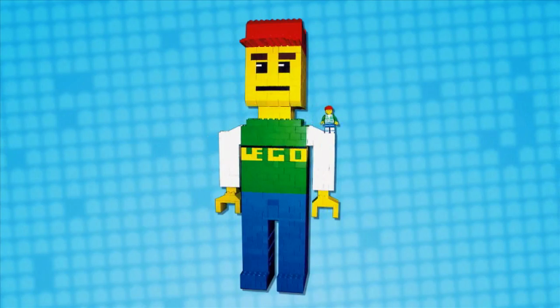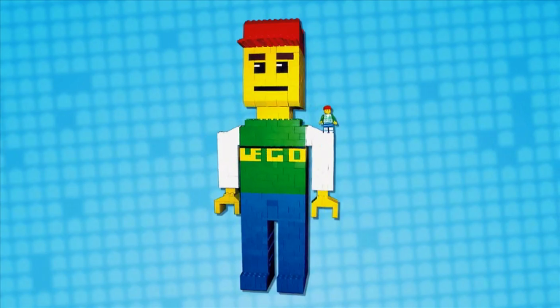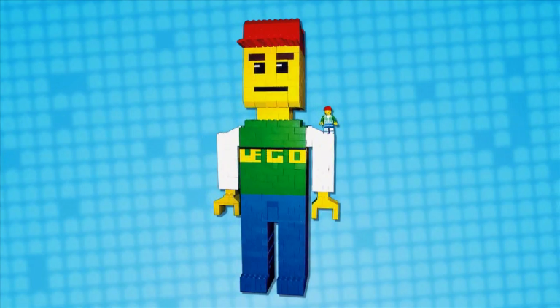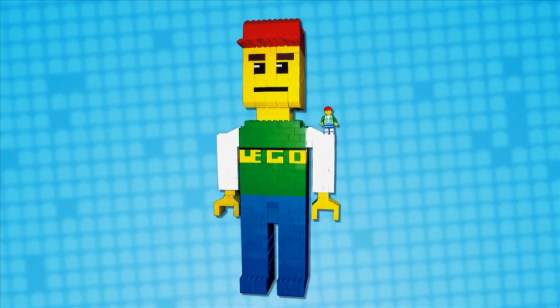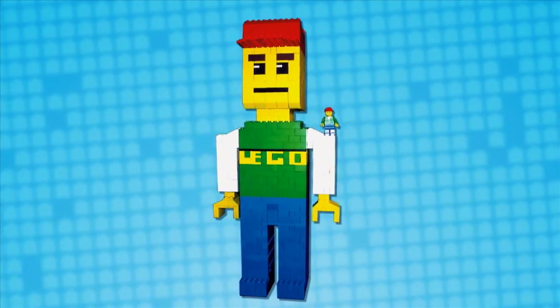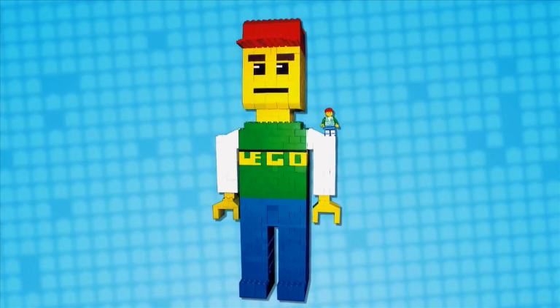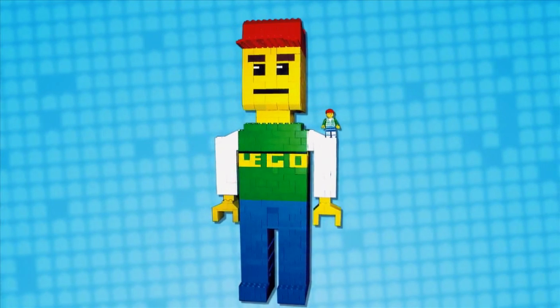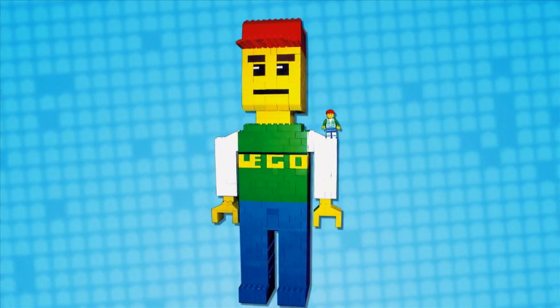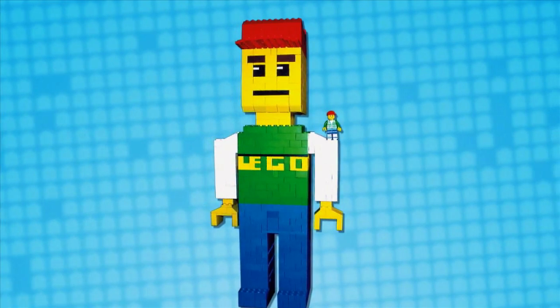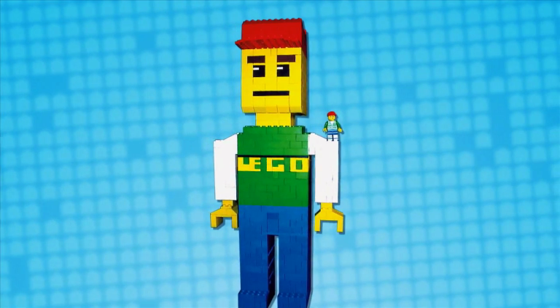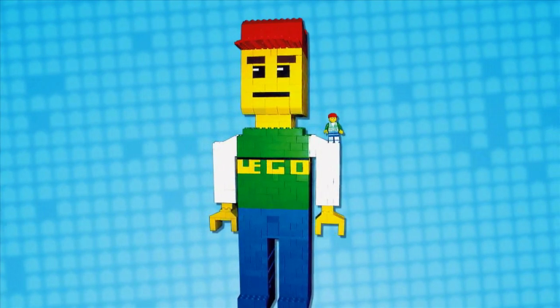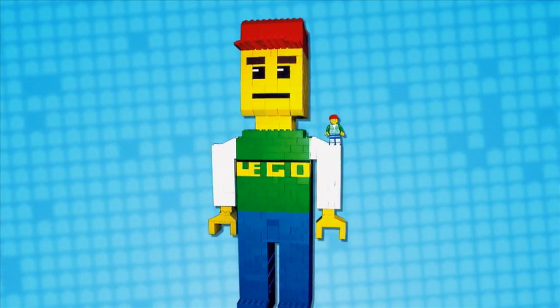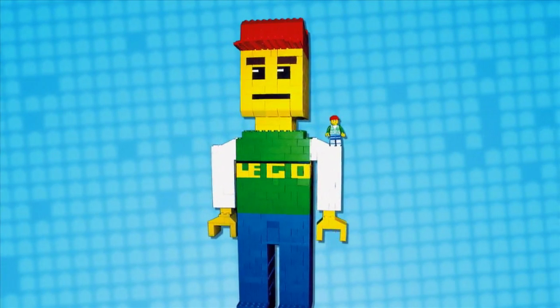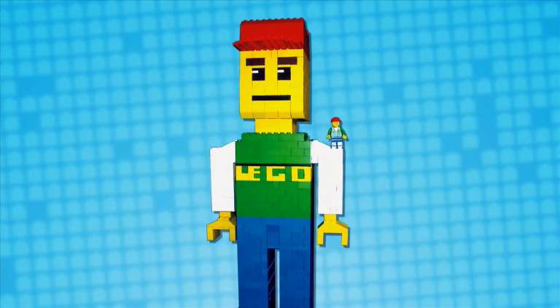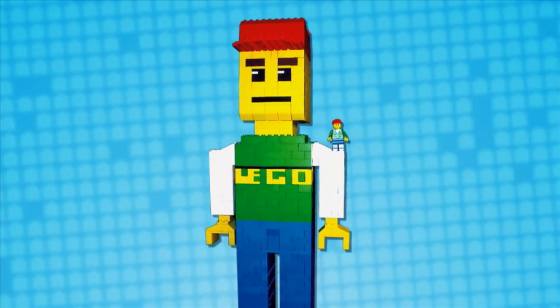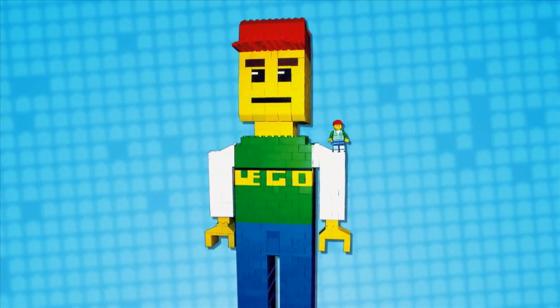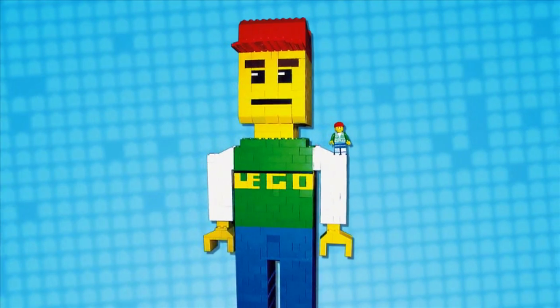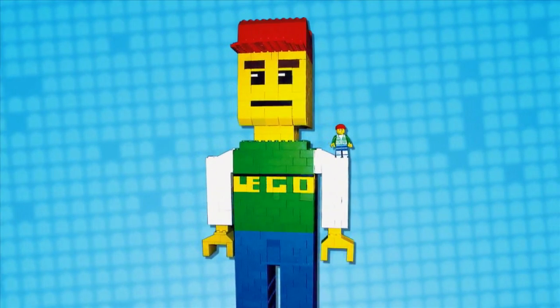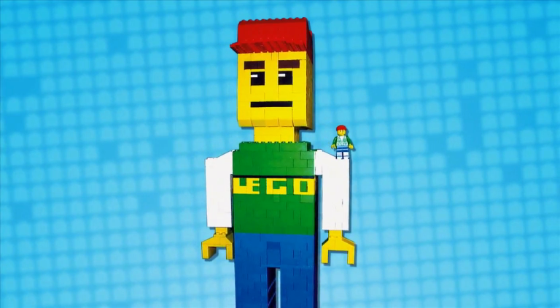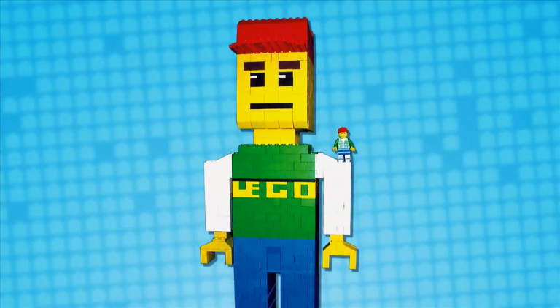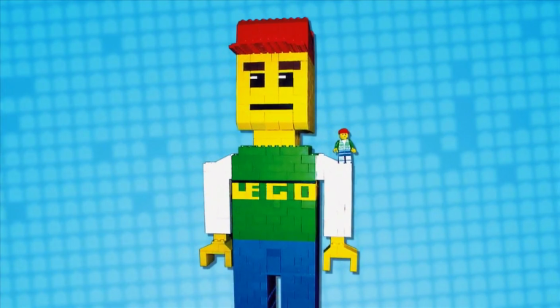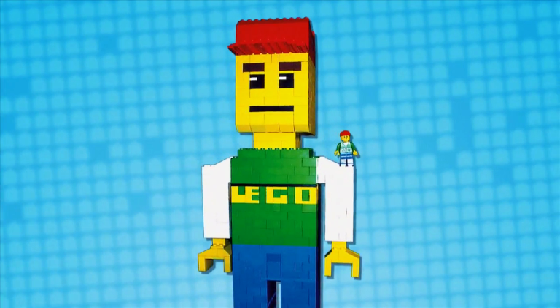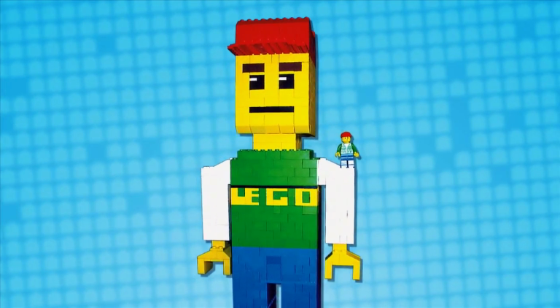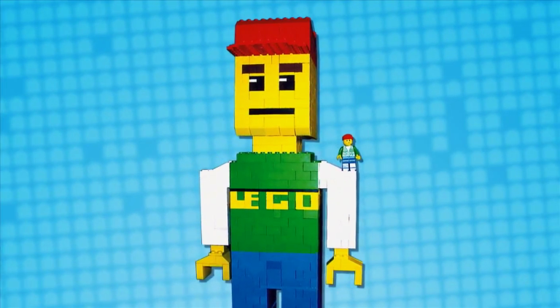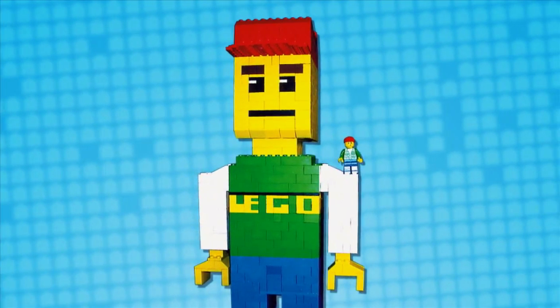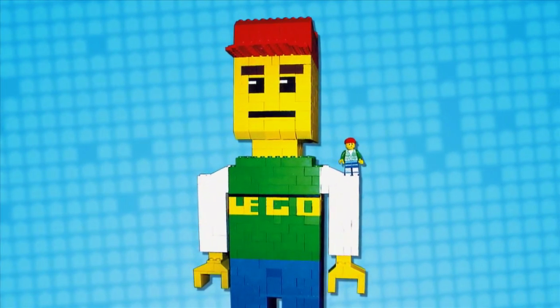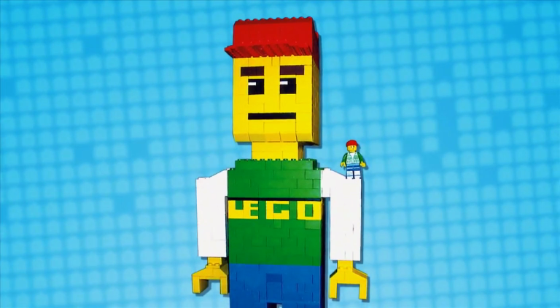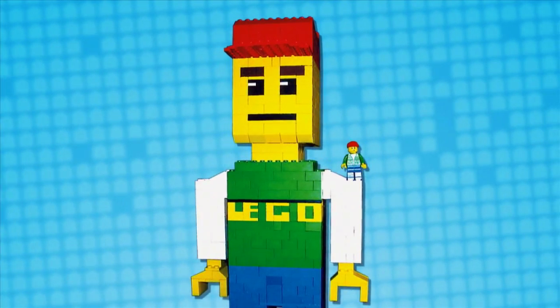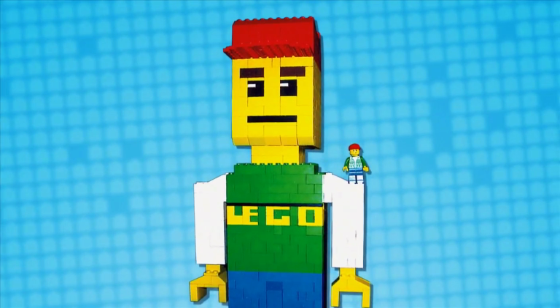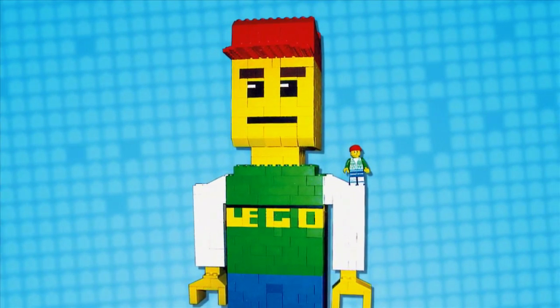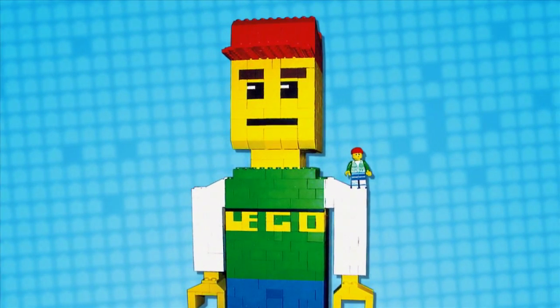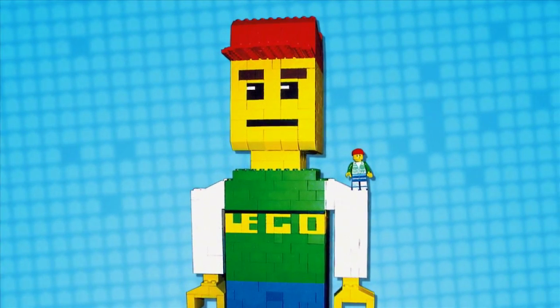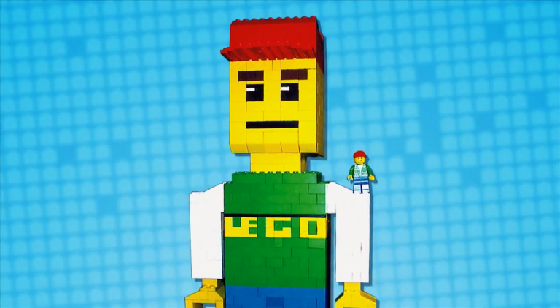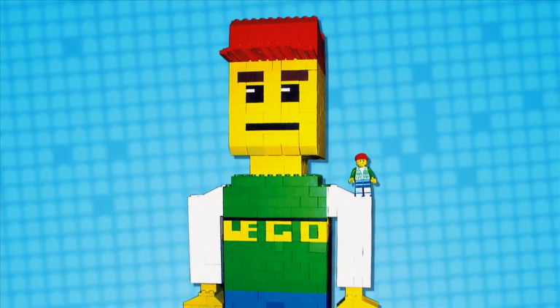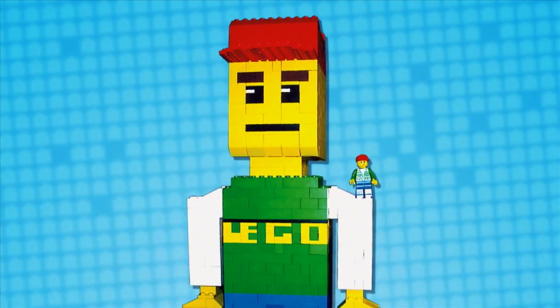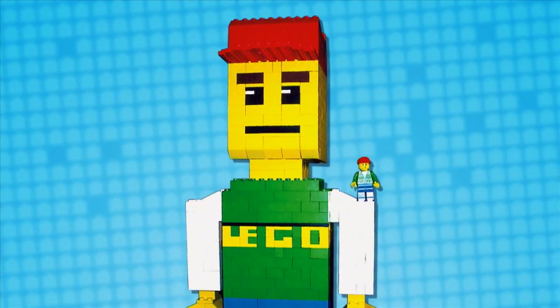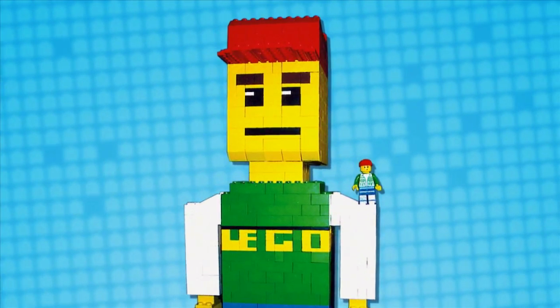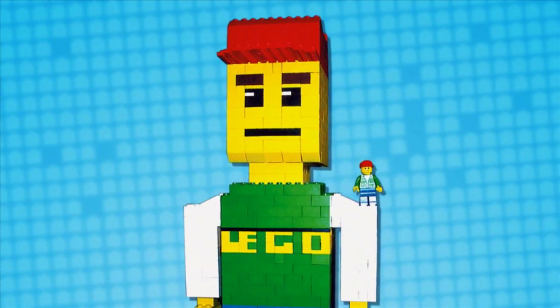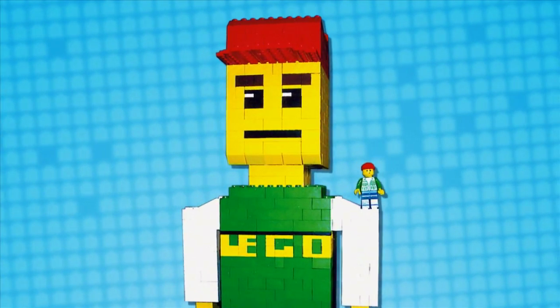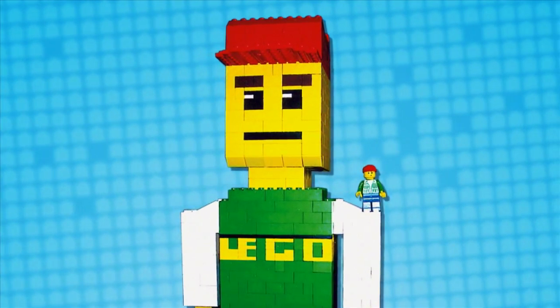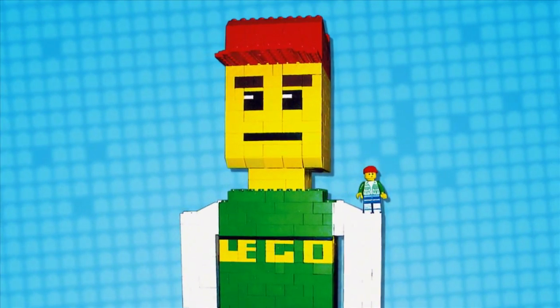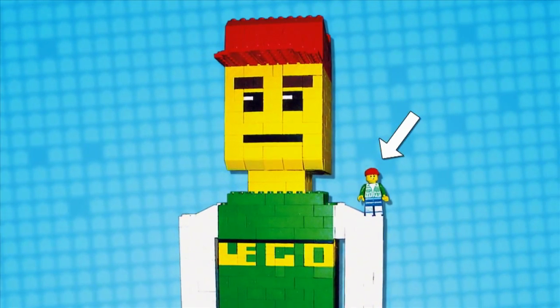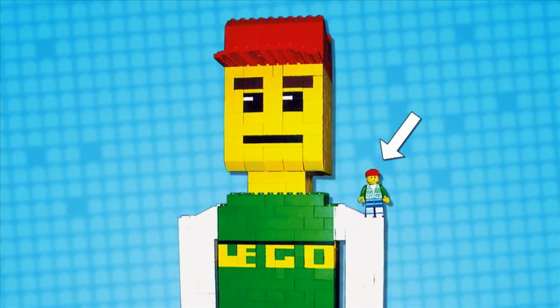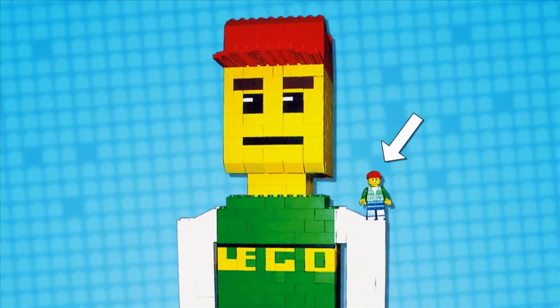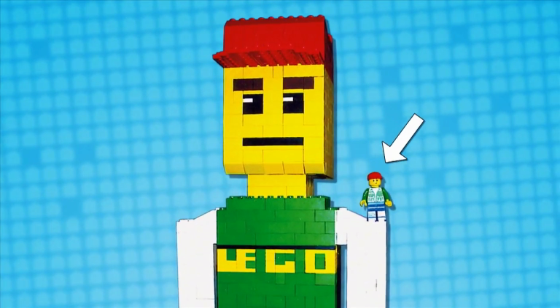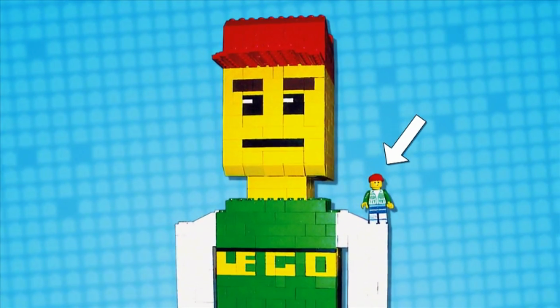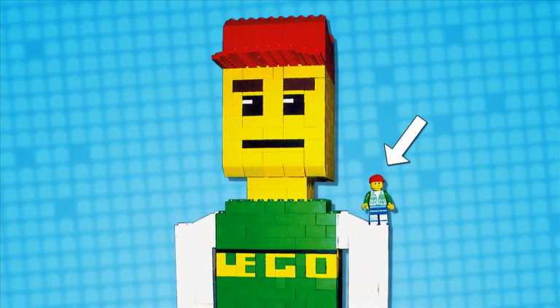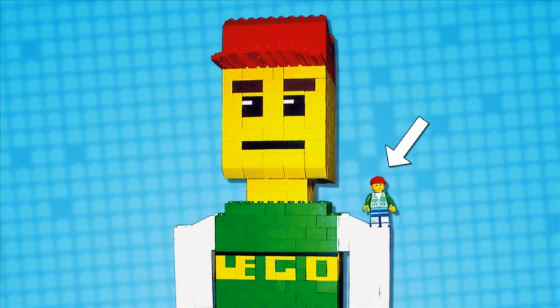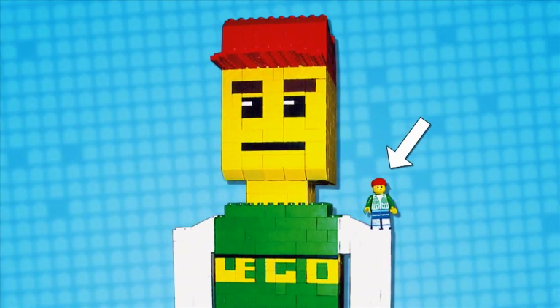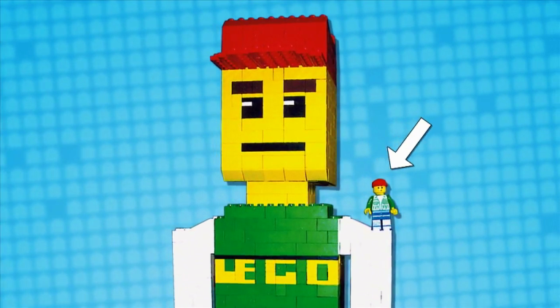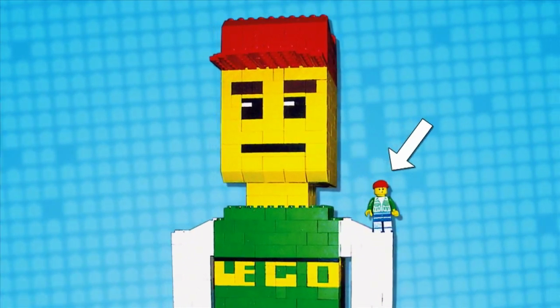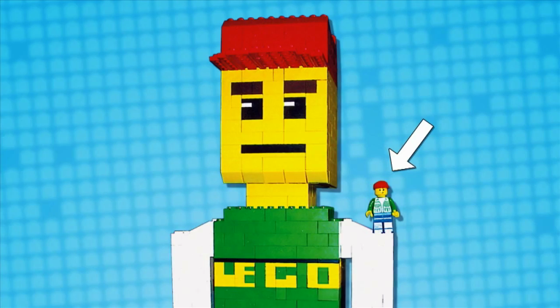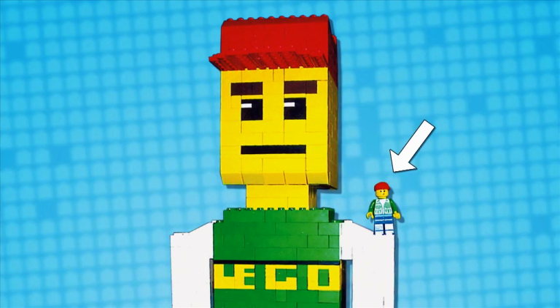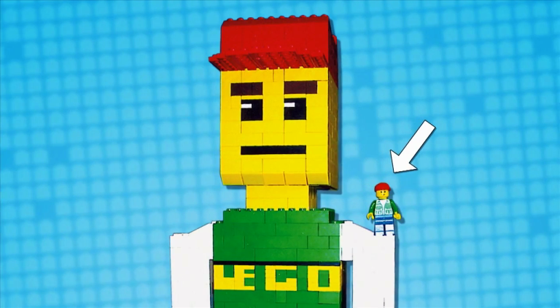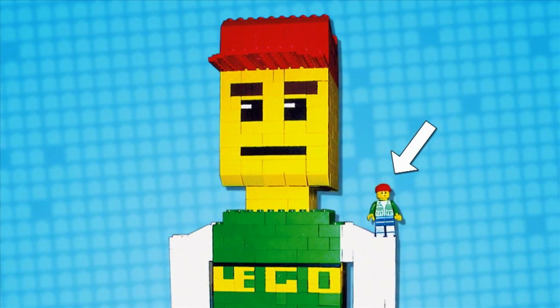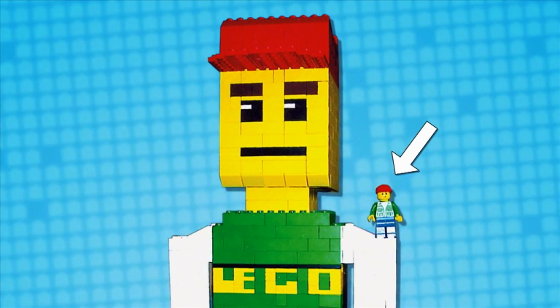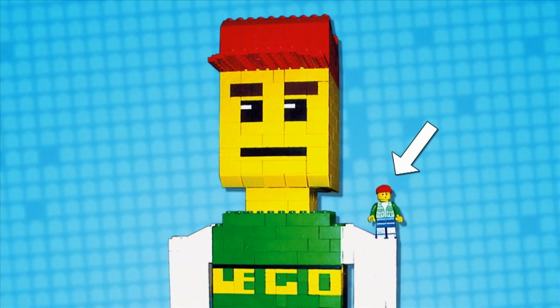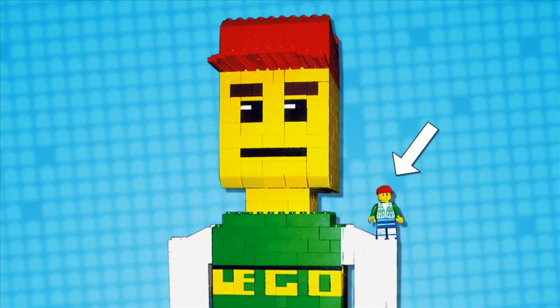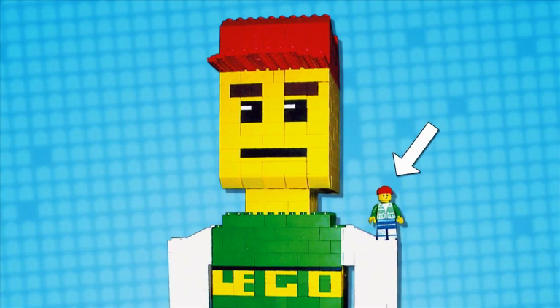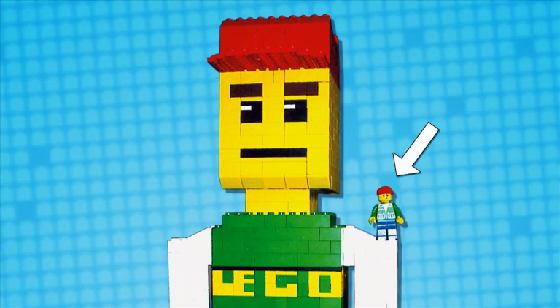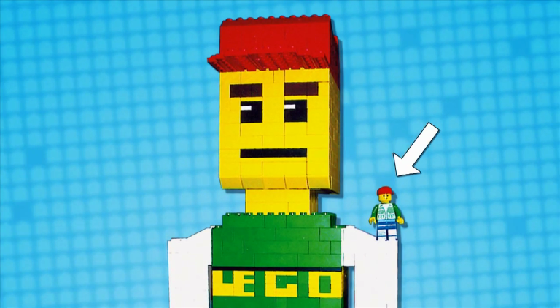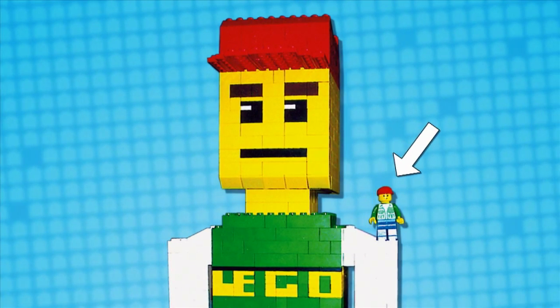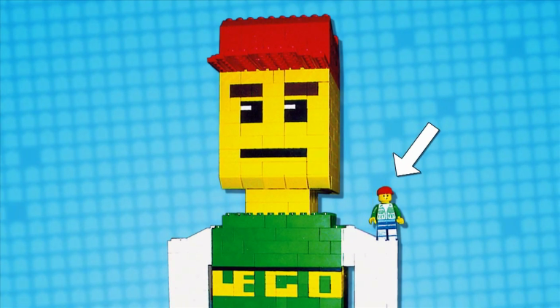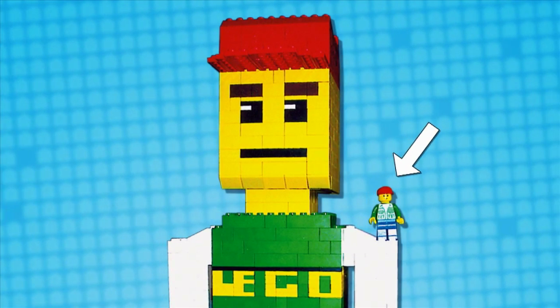Dominic Plasencia made this giant Lego man that's super big and ginormous compared to this minifigure on his shoulder. Yeah, good job, Dom.